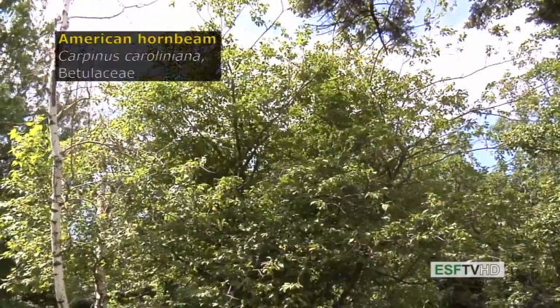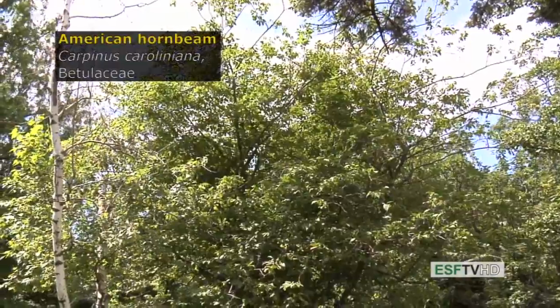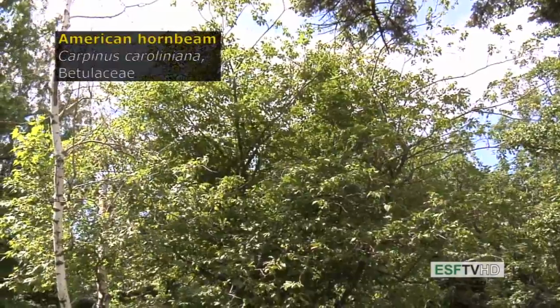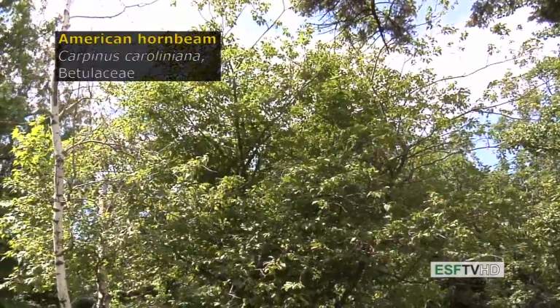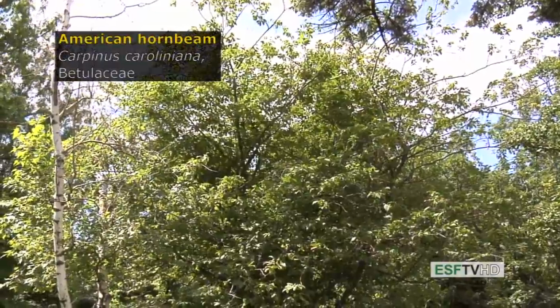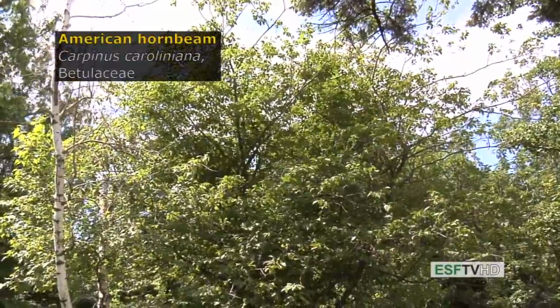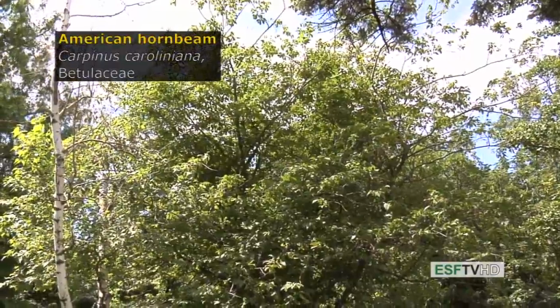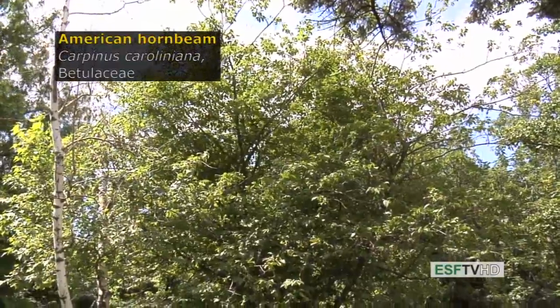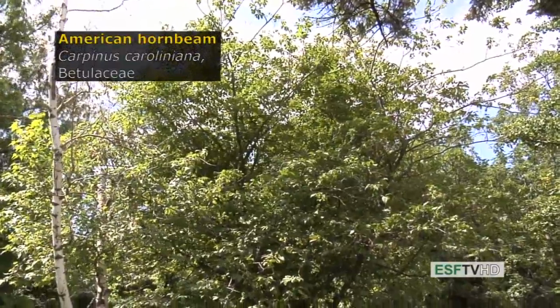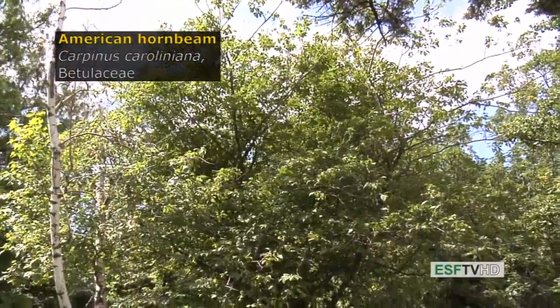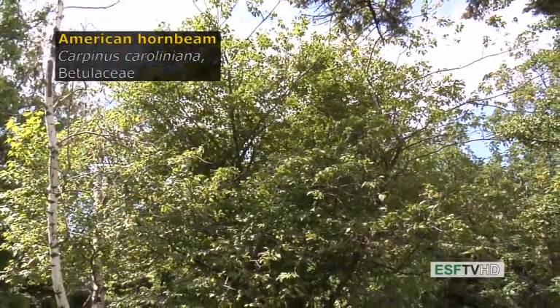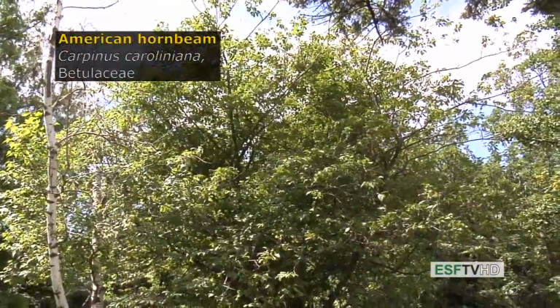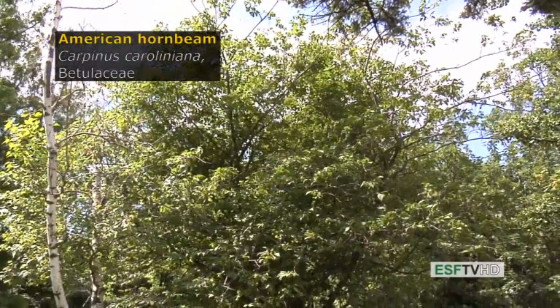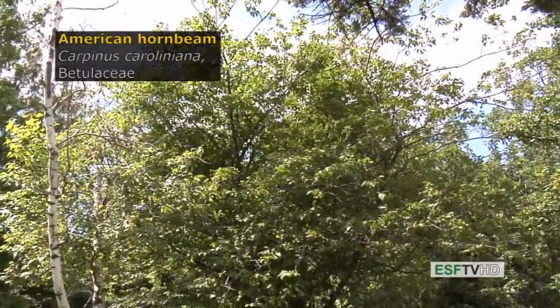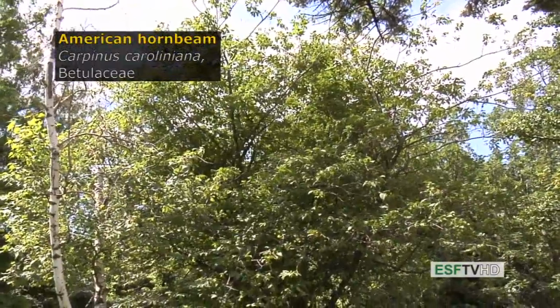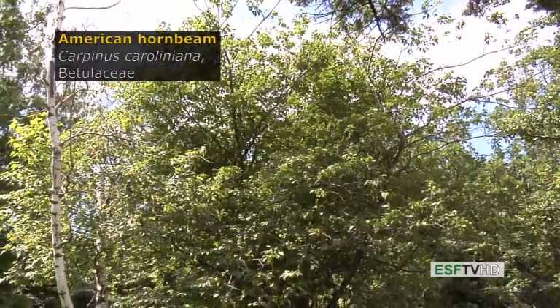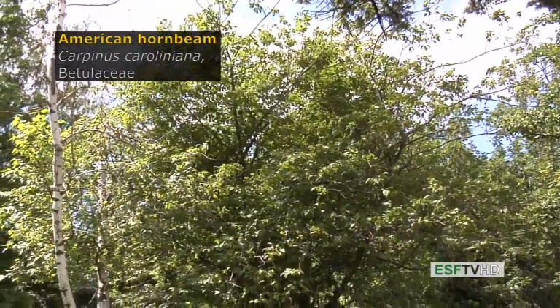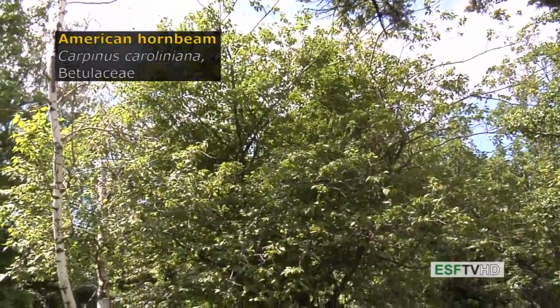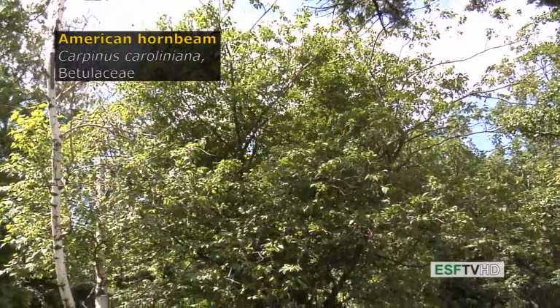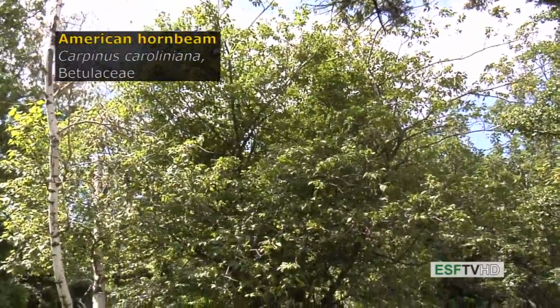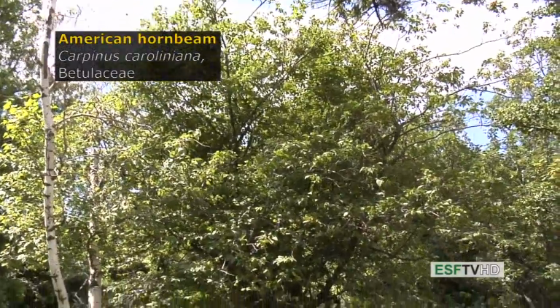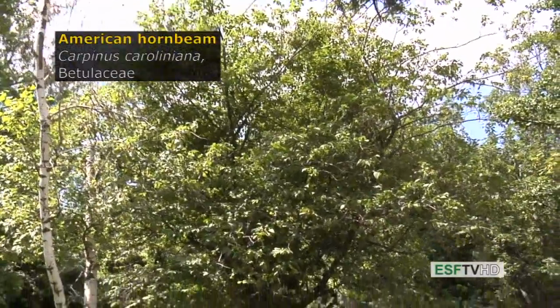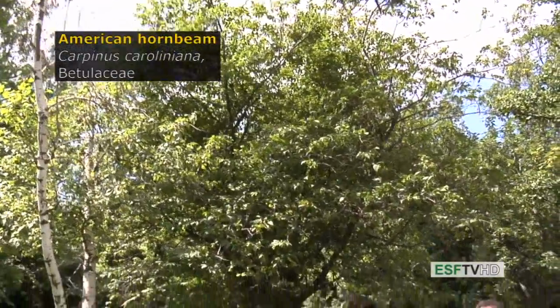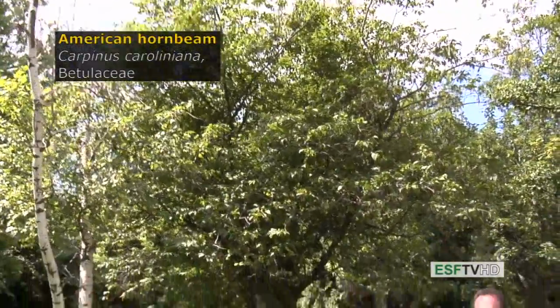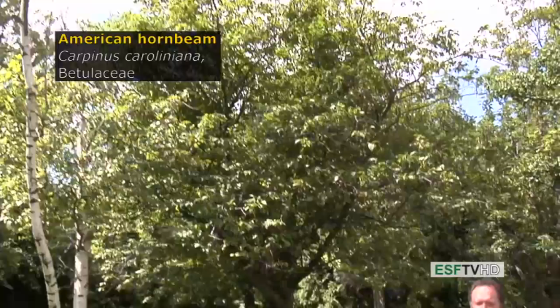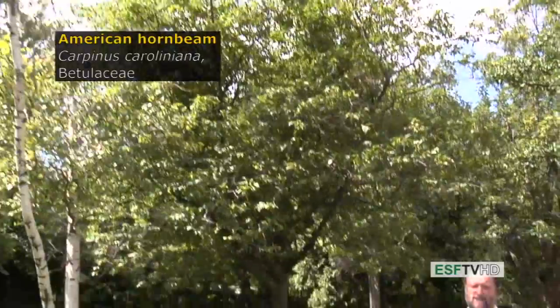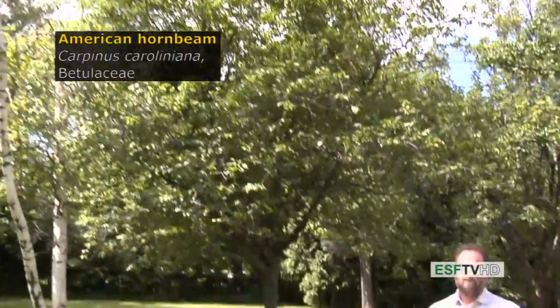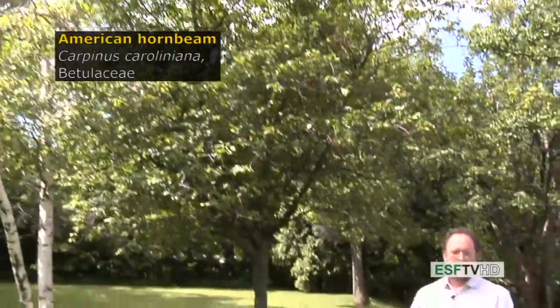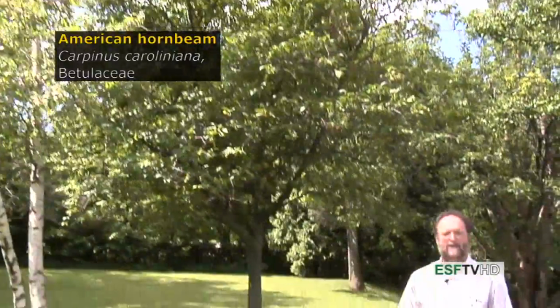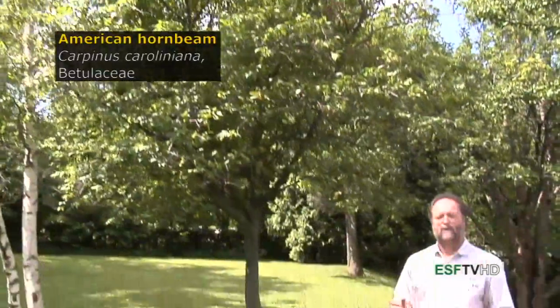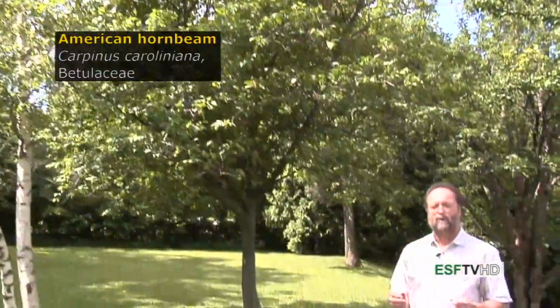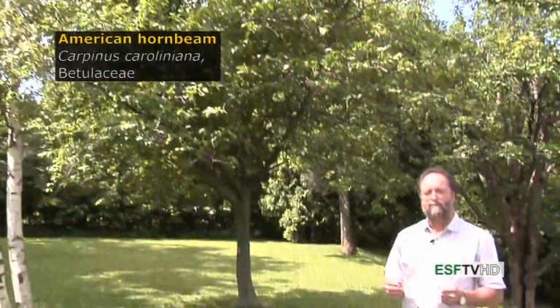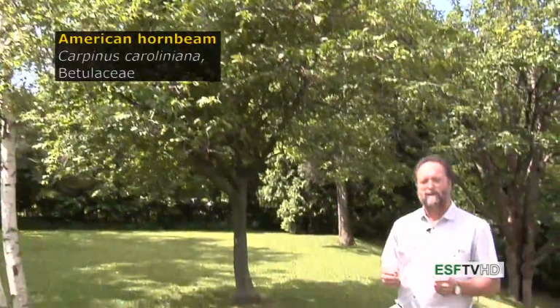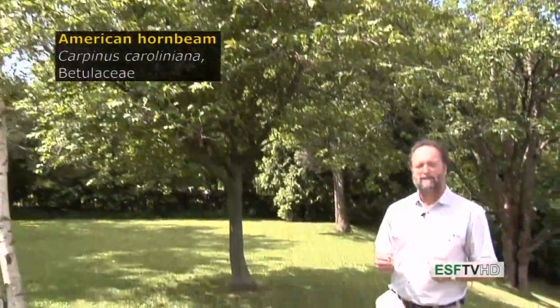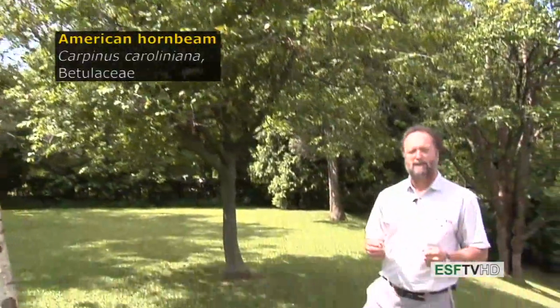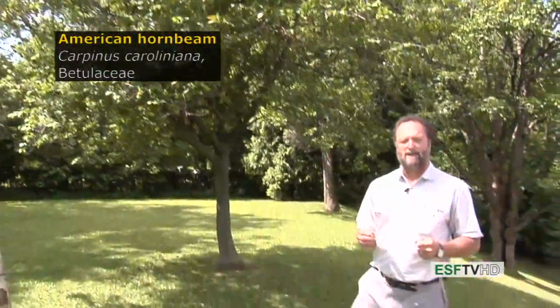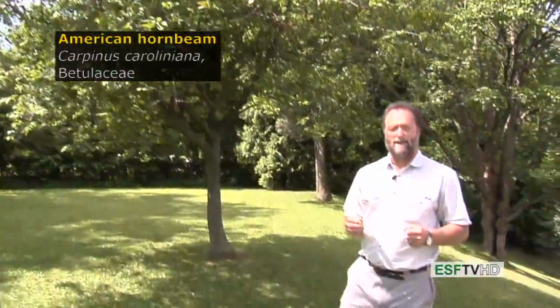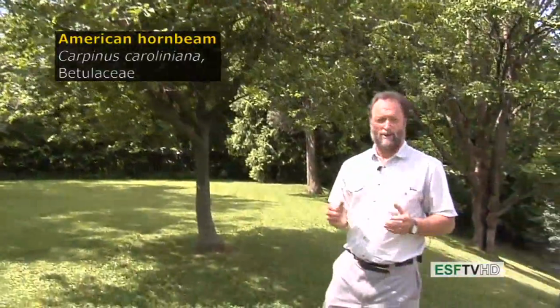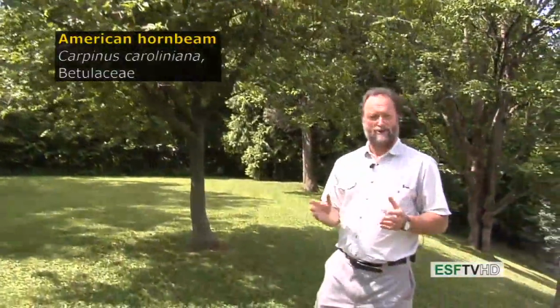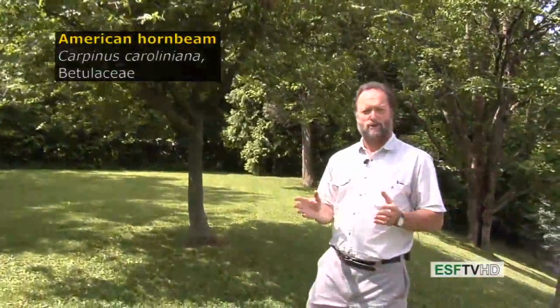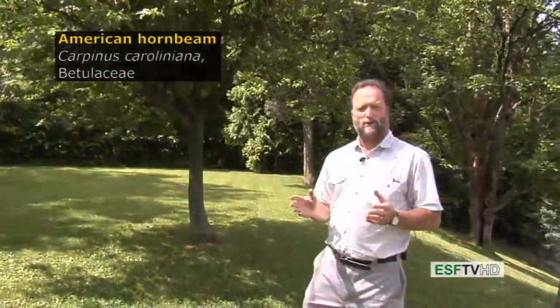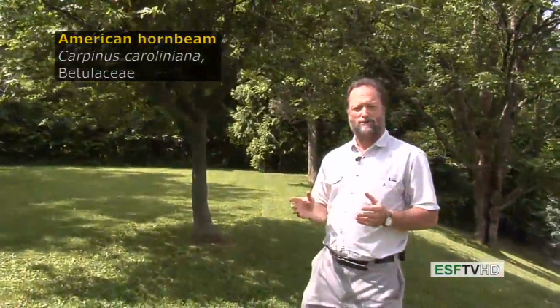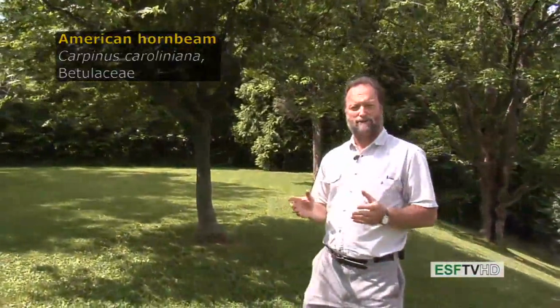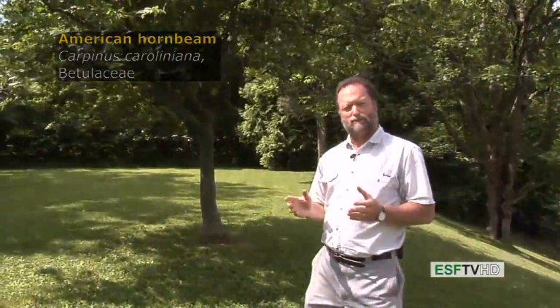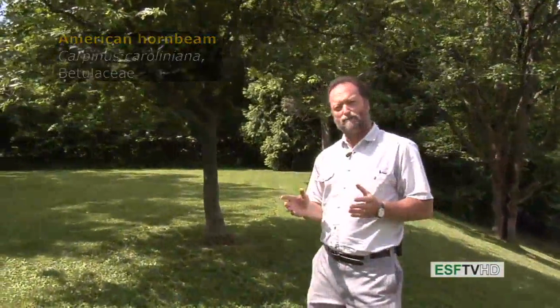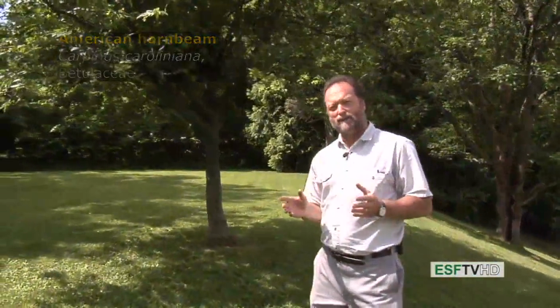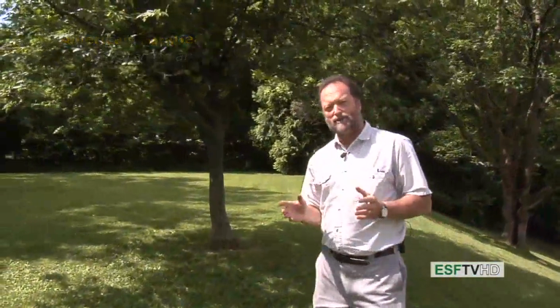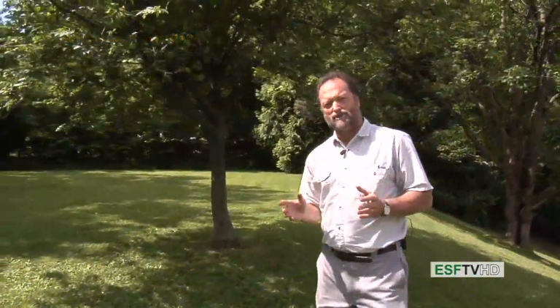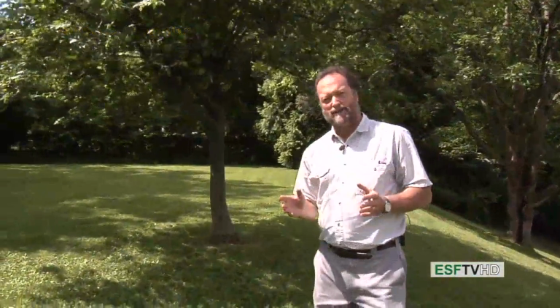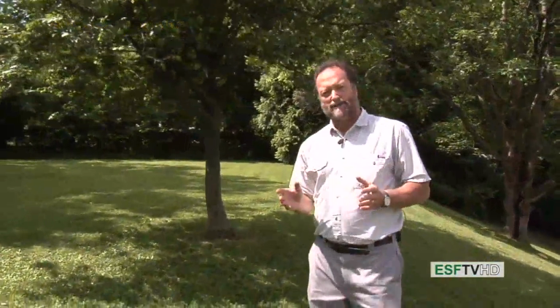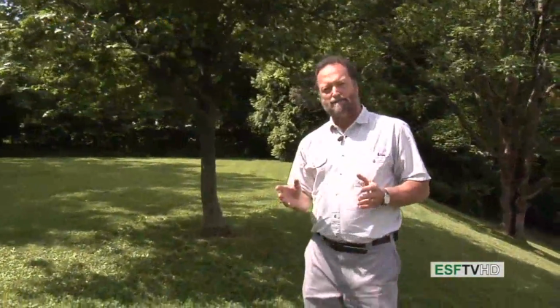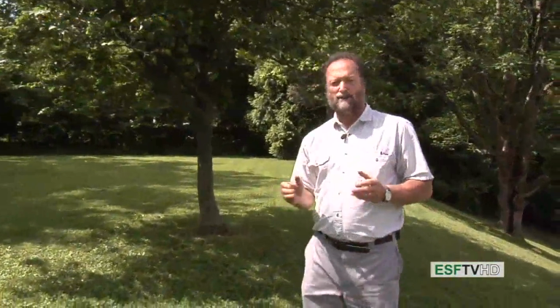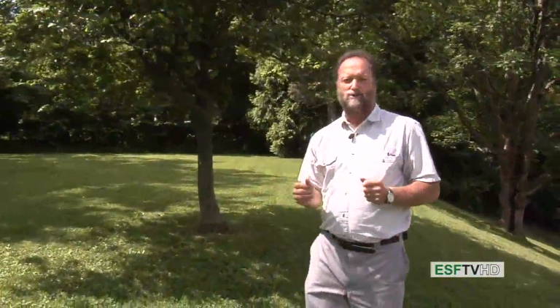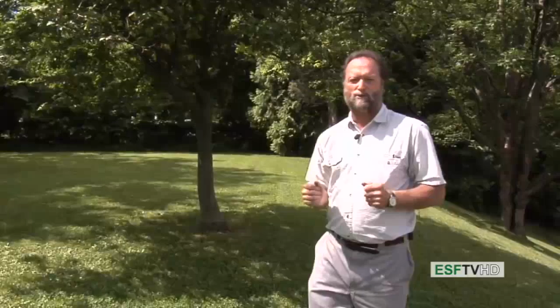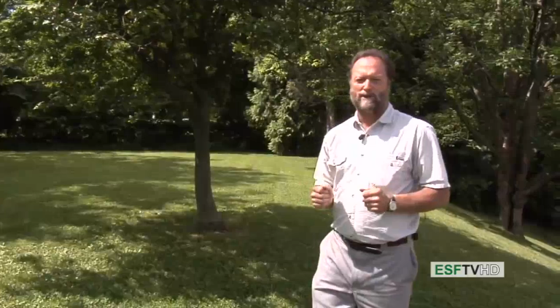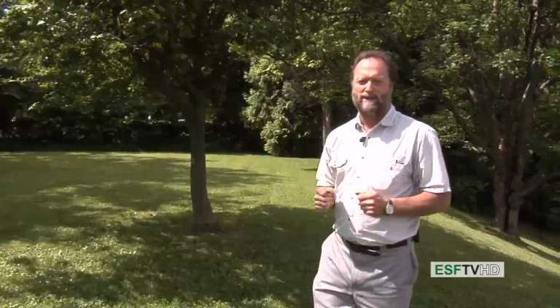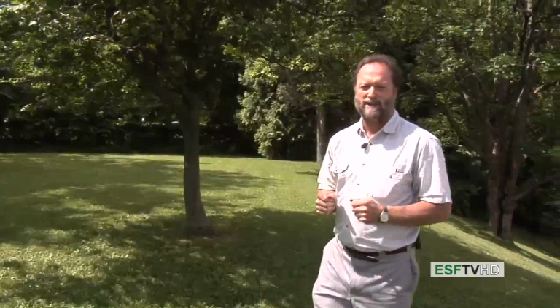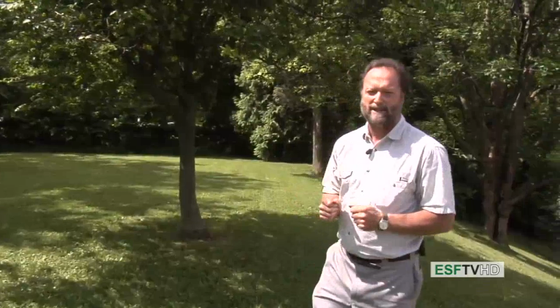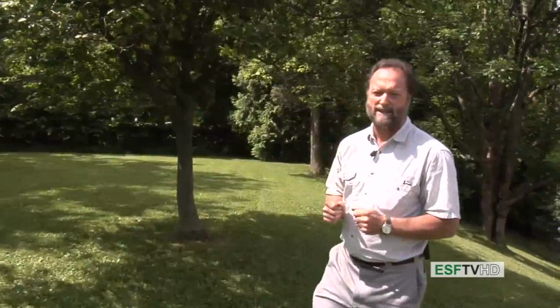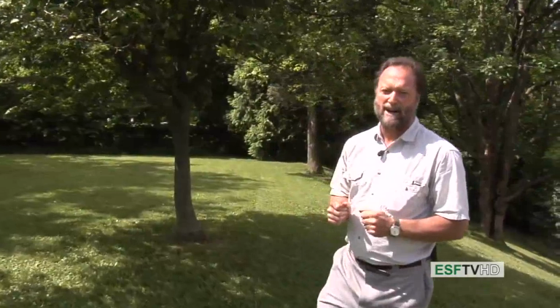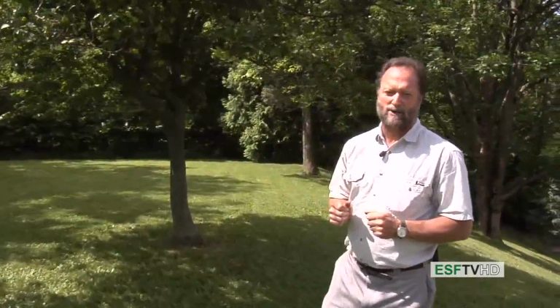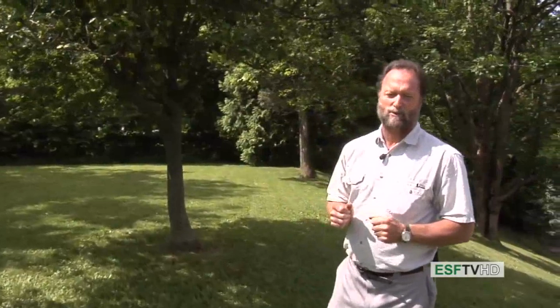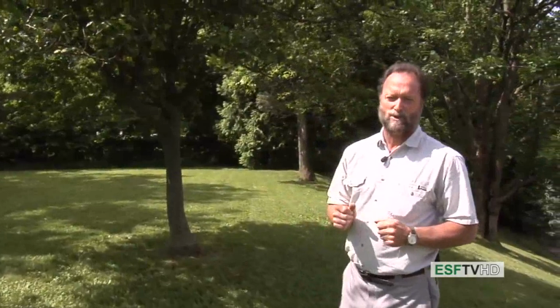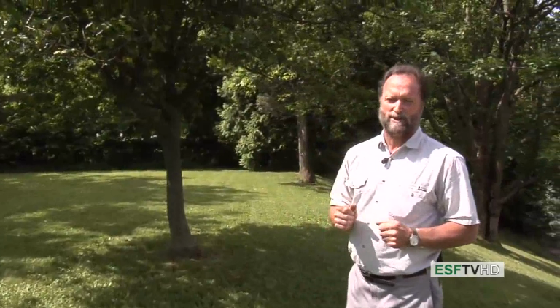Carpinus caroliniana in the Betulaceae, commonly called the American hornbeam, also known as the blue beech, musclewood, and ironwood.